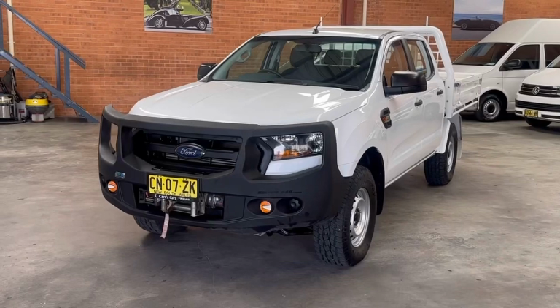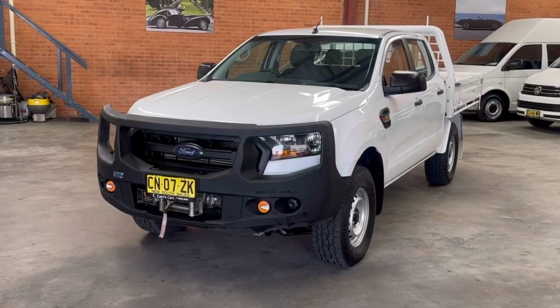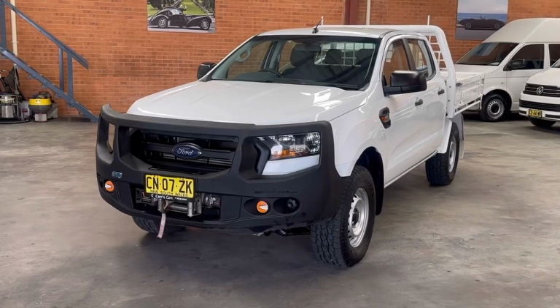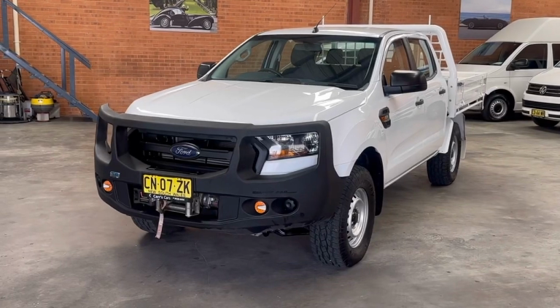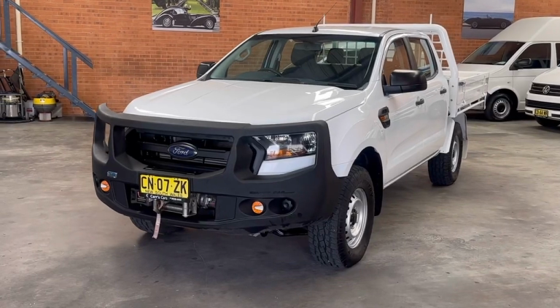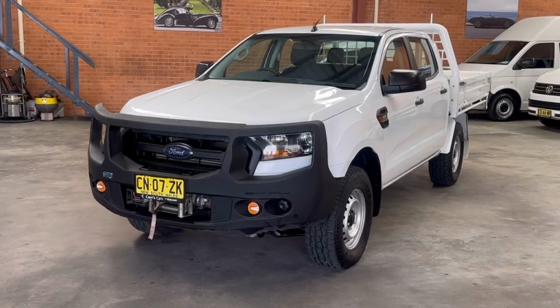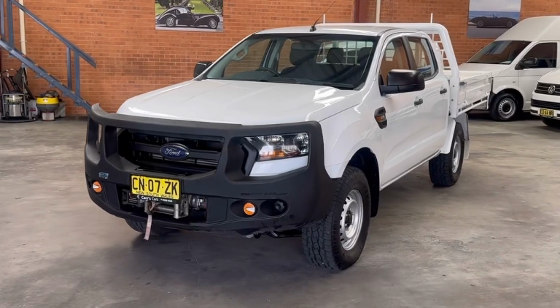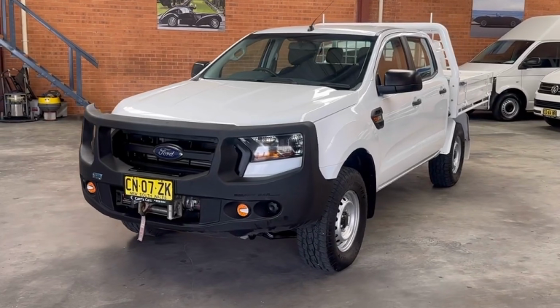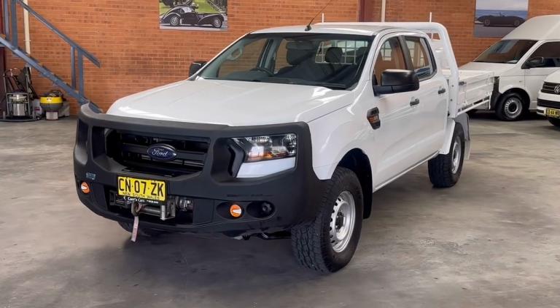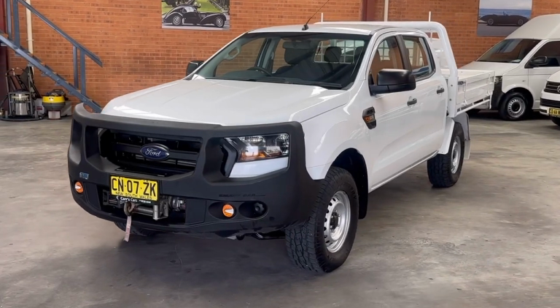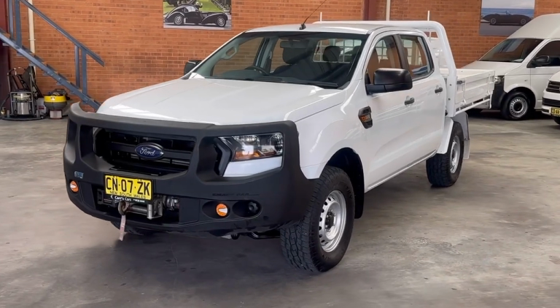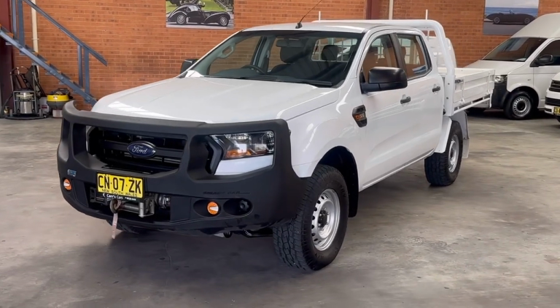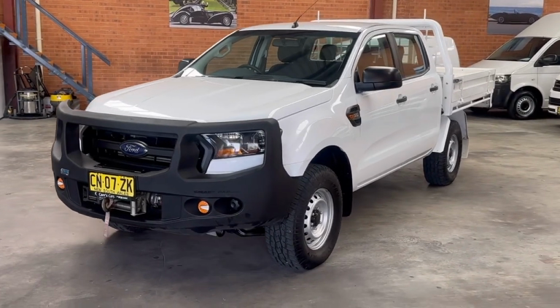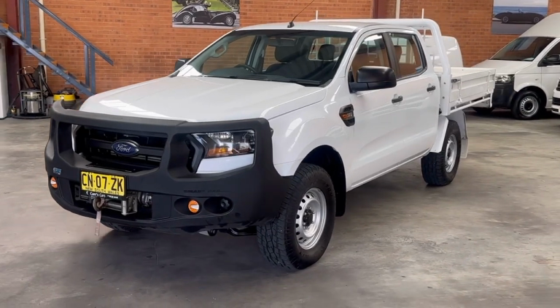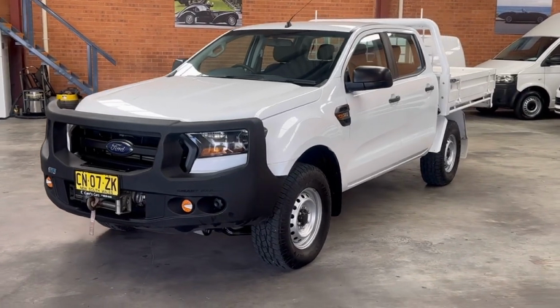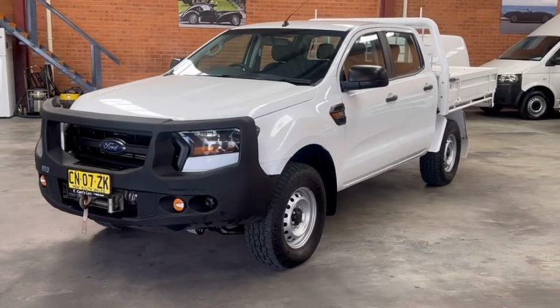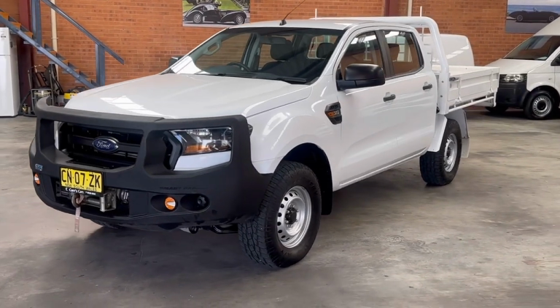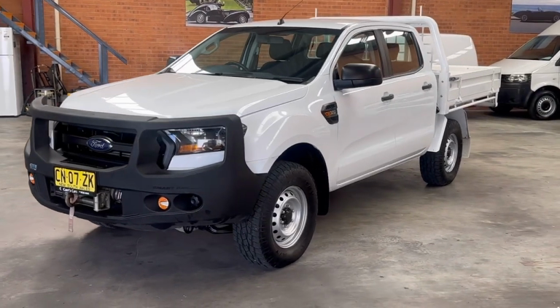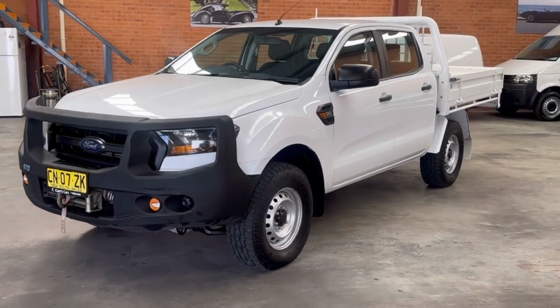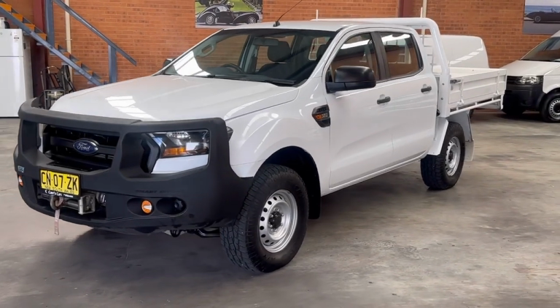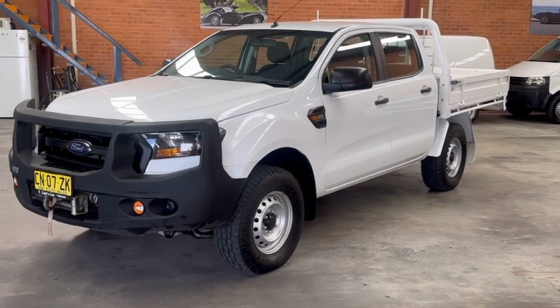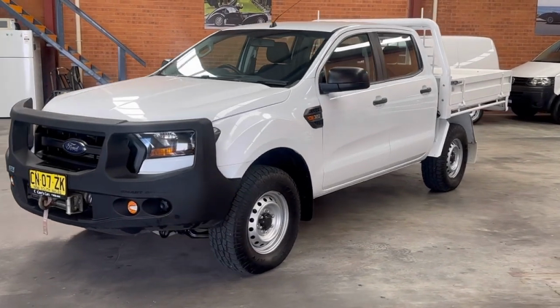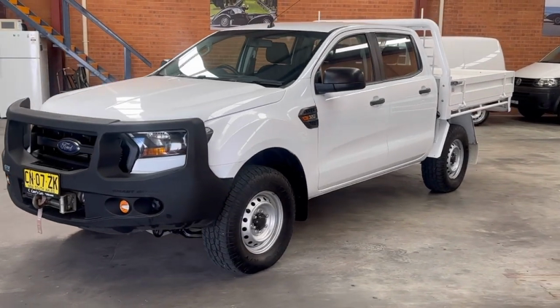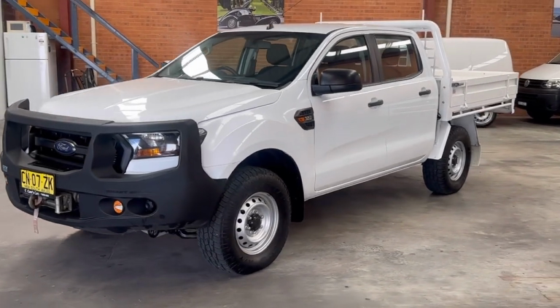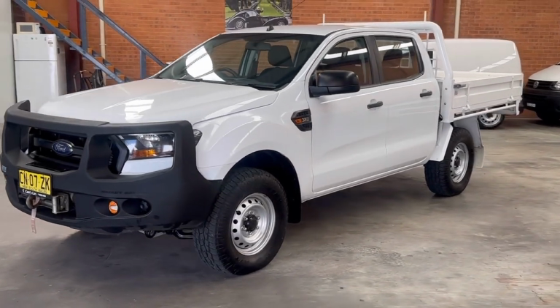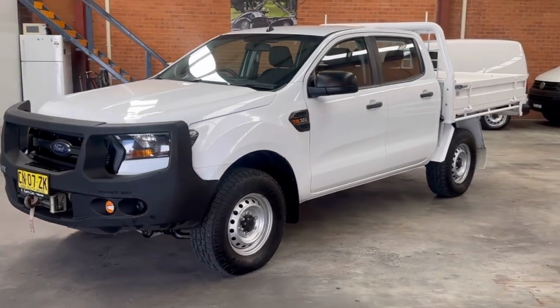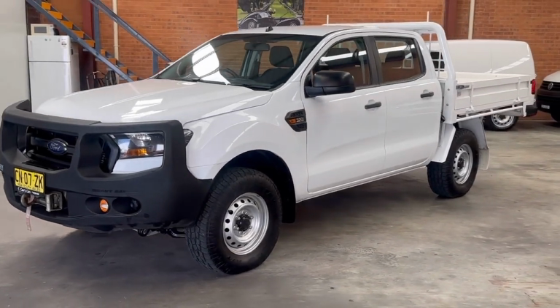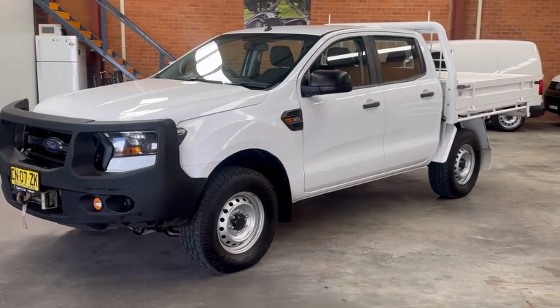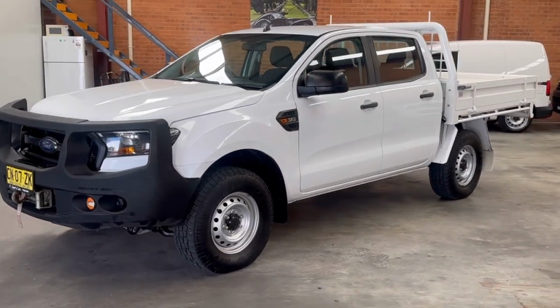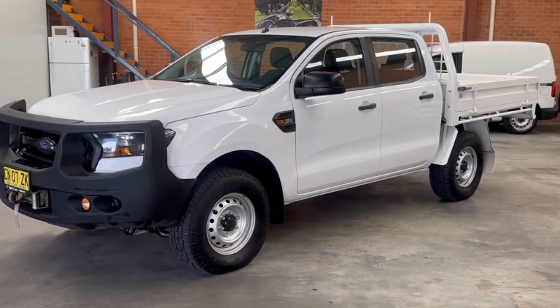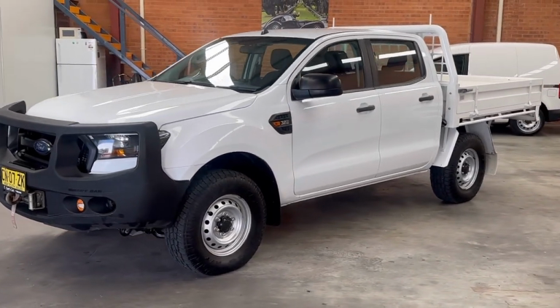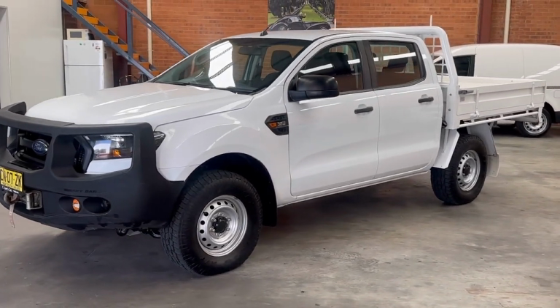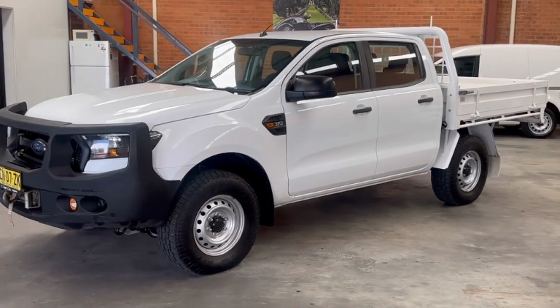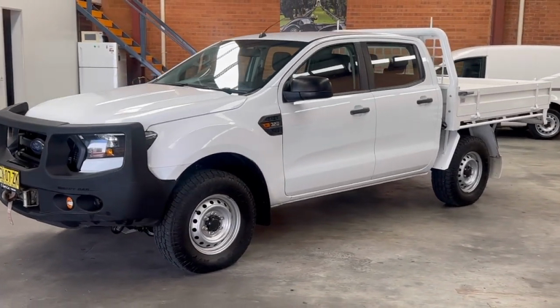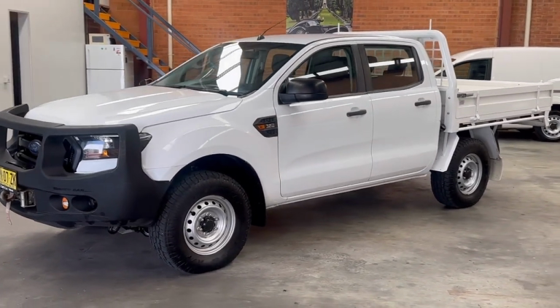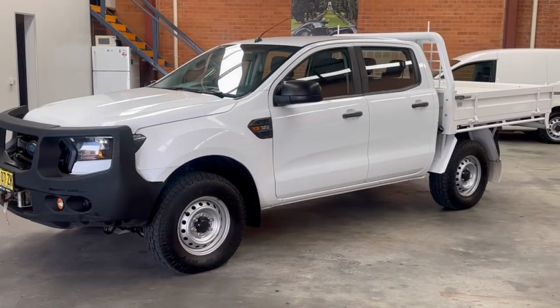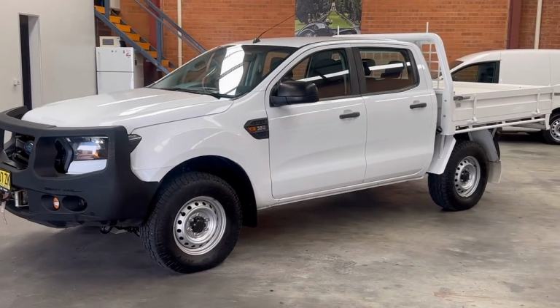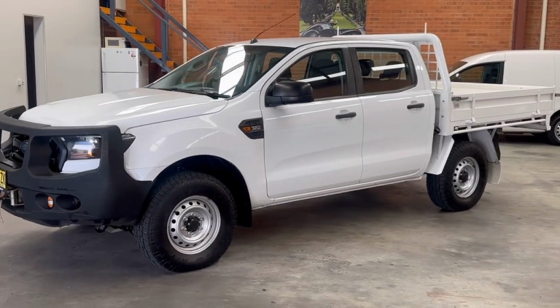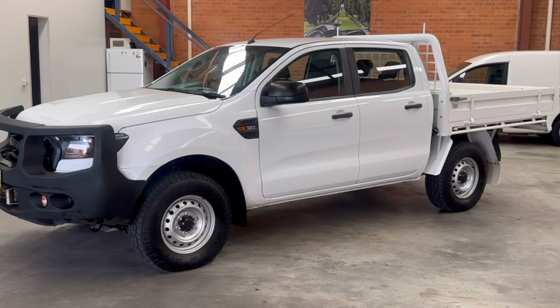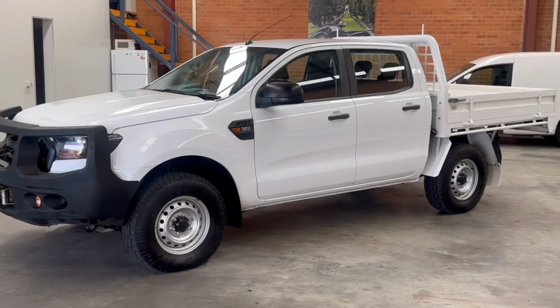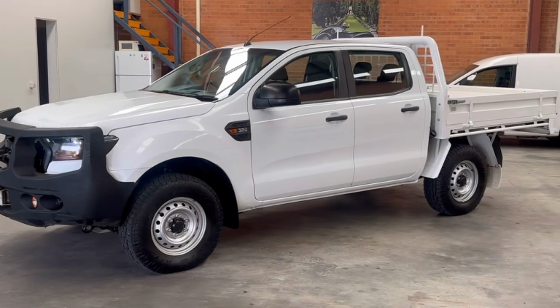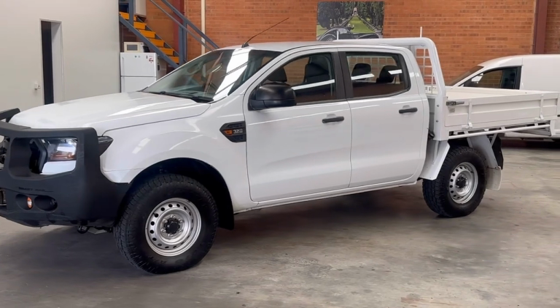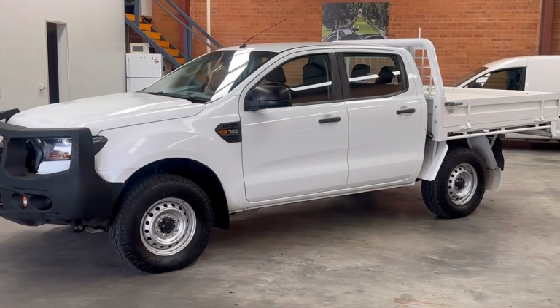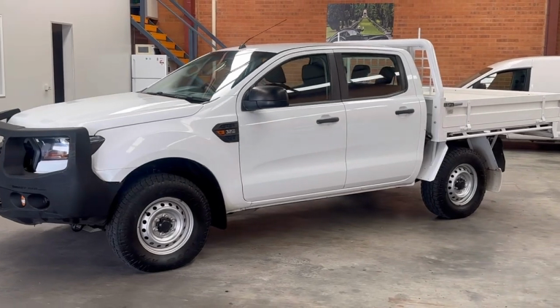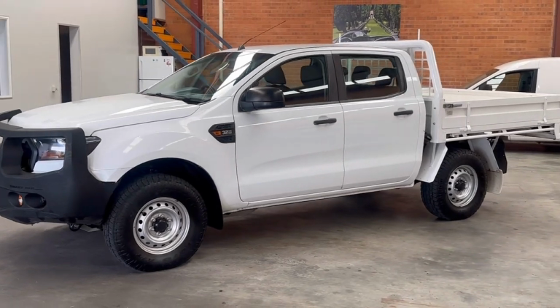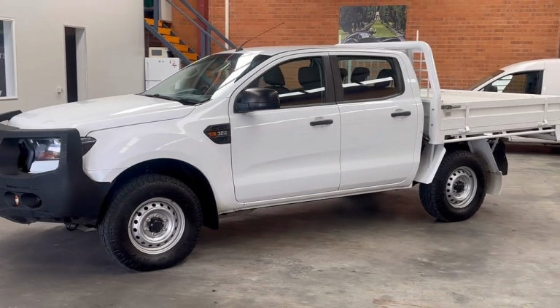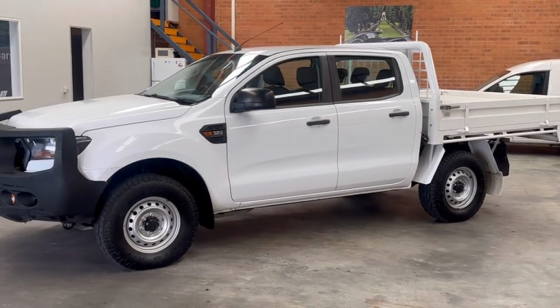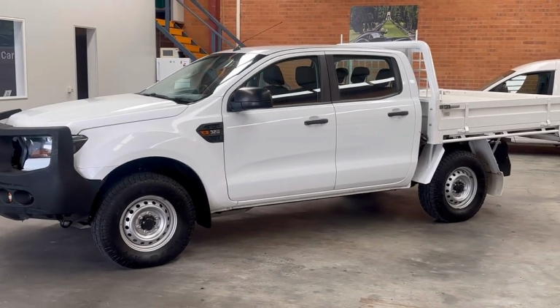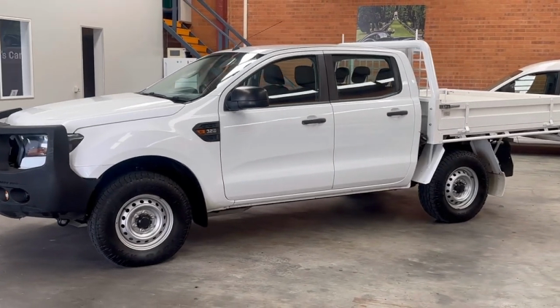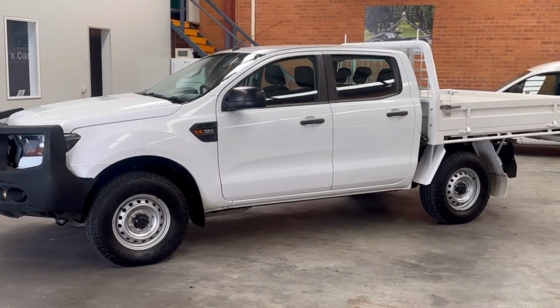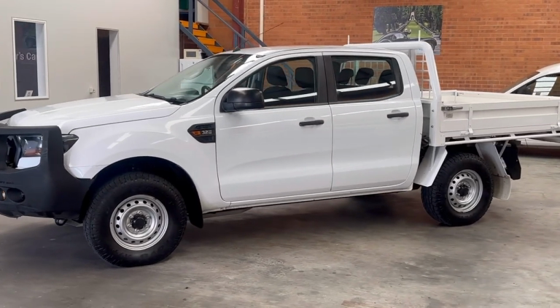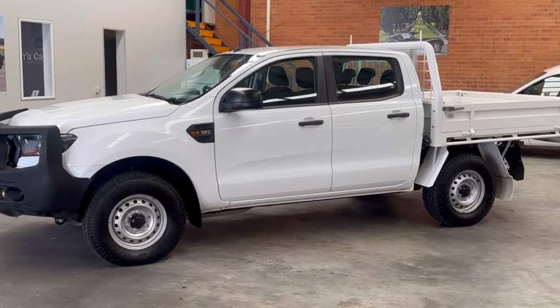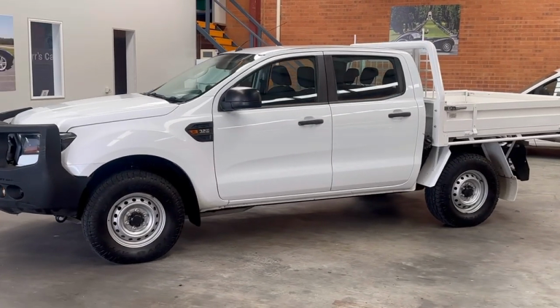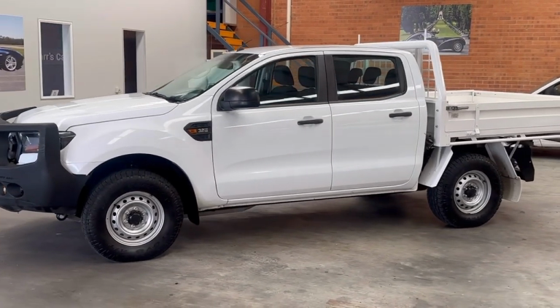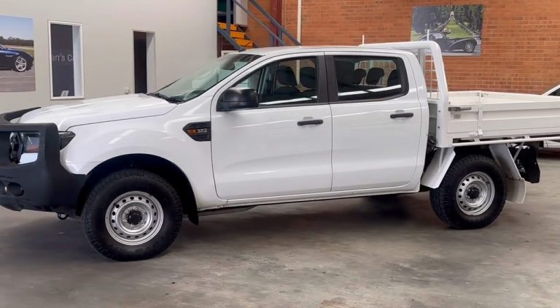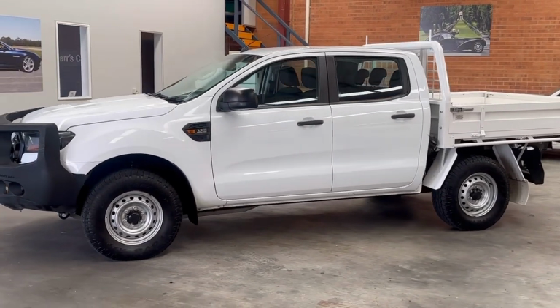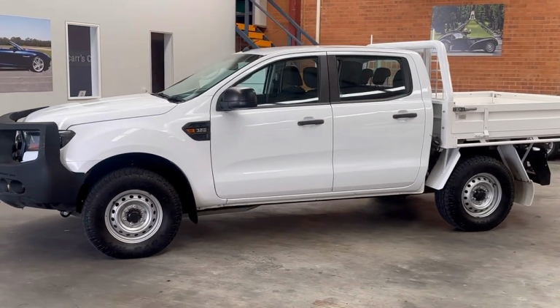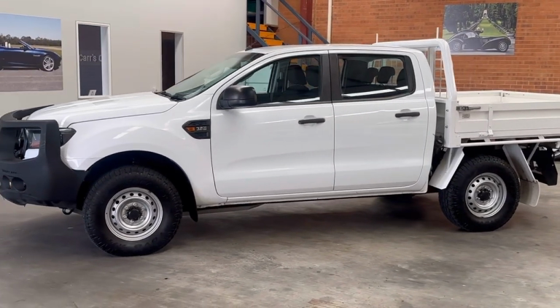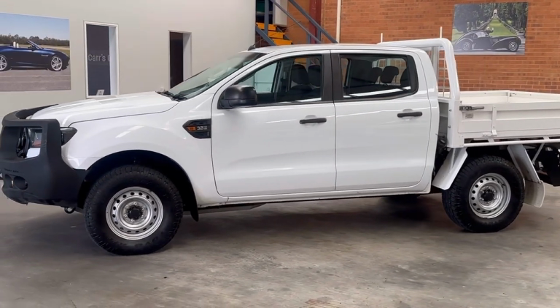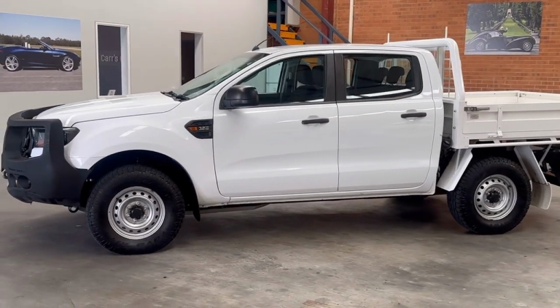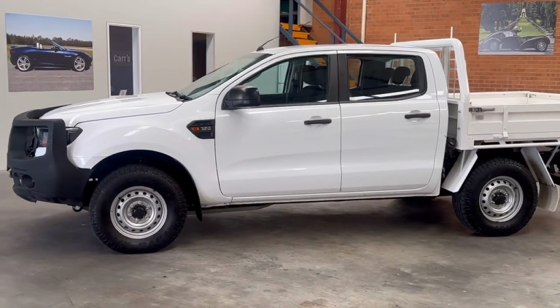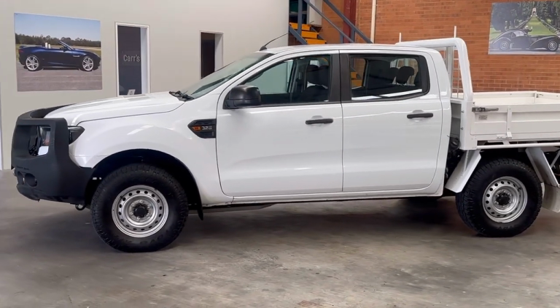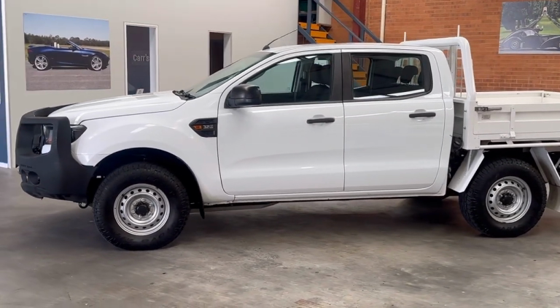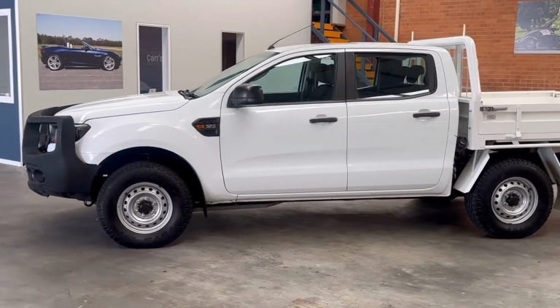Hi there. Thanks for taking time out to come and have a look at my Ford Ranger dual cab, looking stunning in white with a slight dark window tint there.